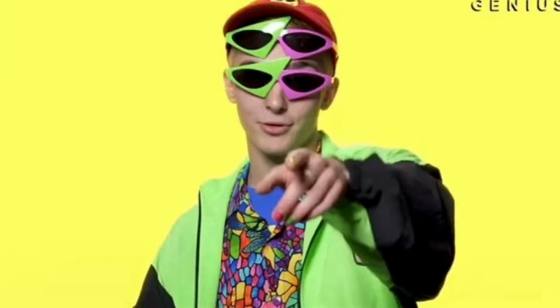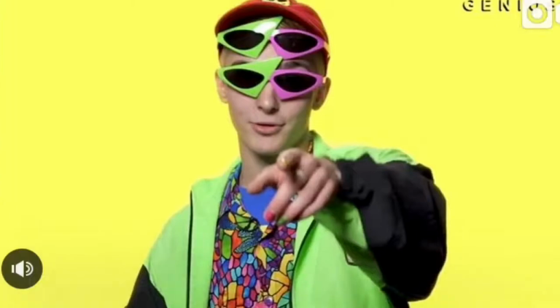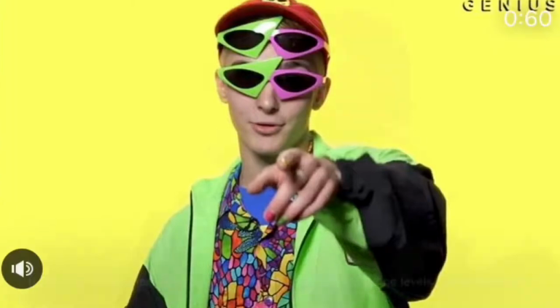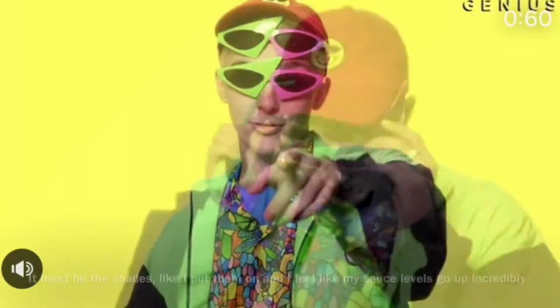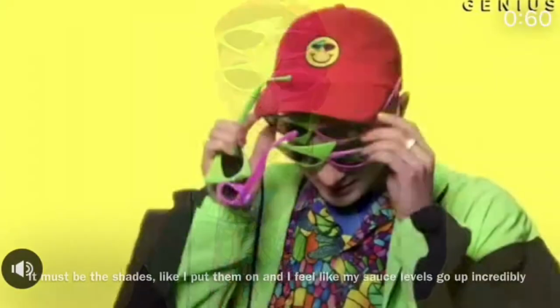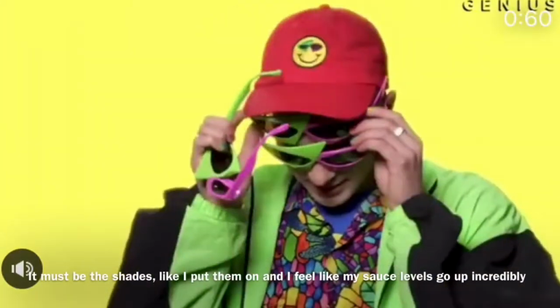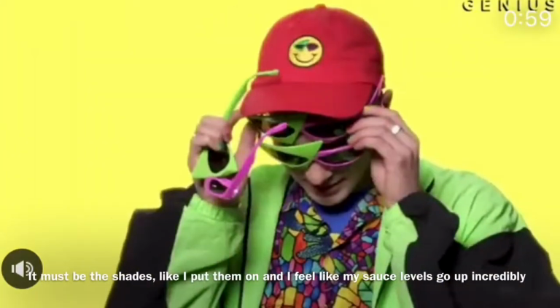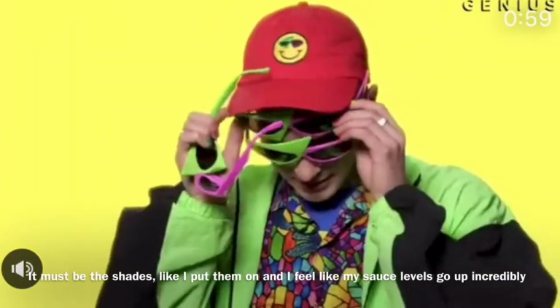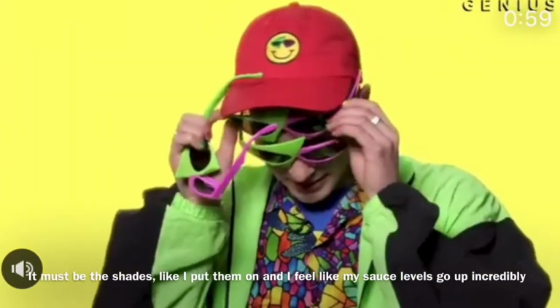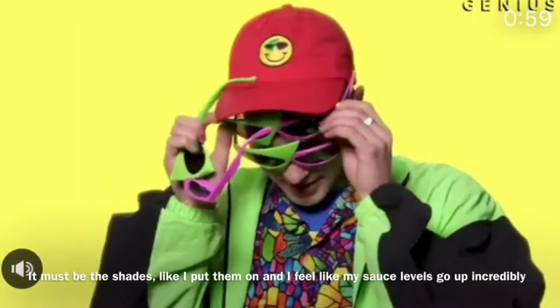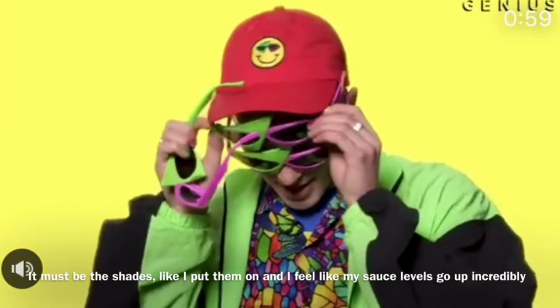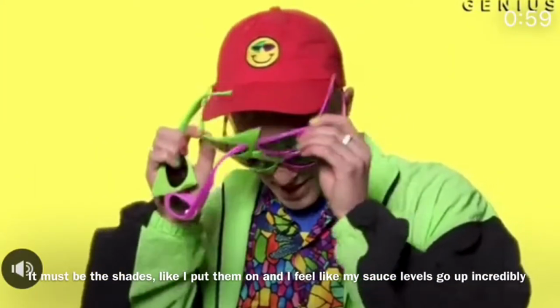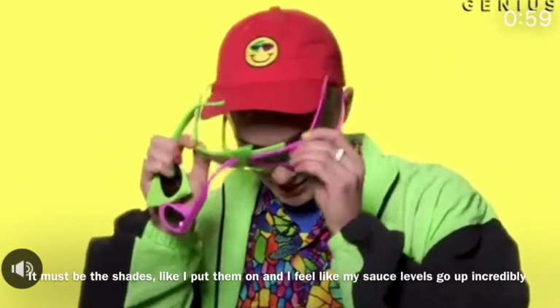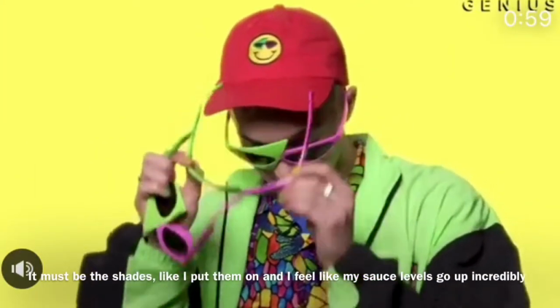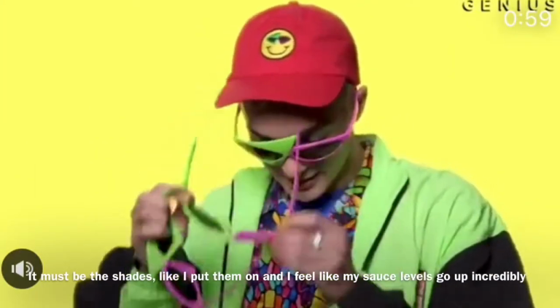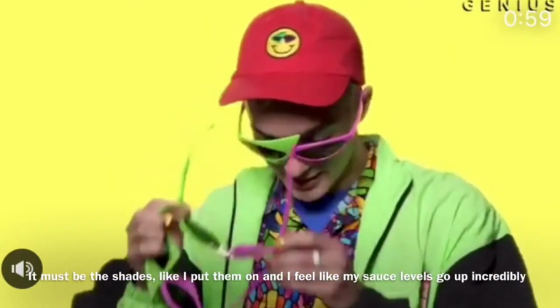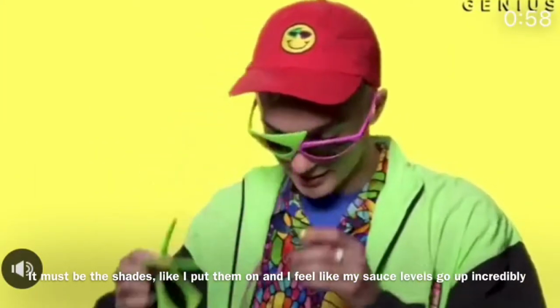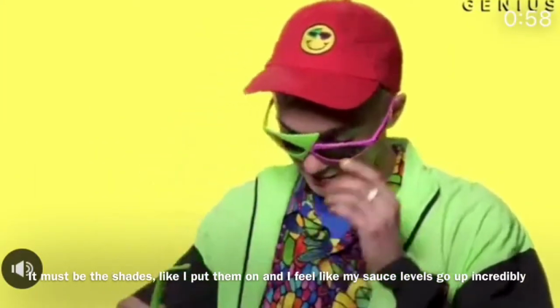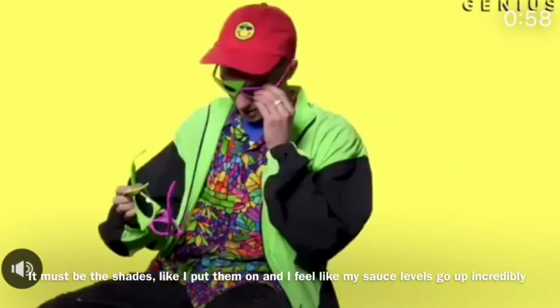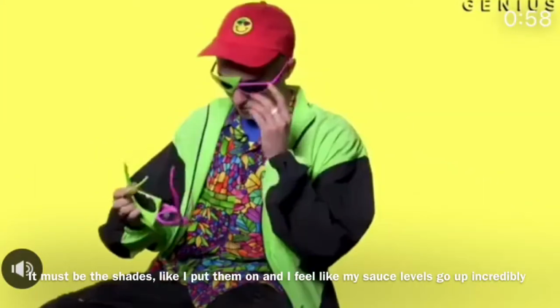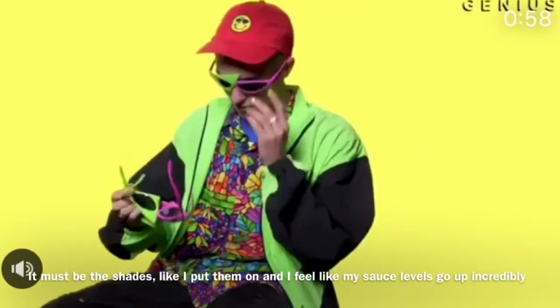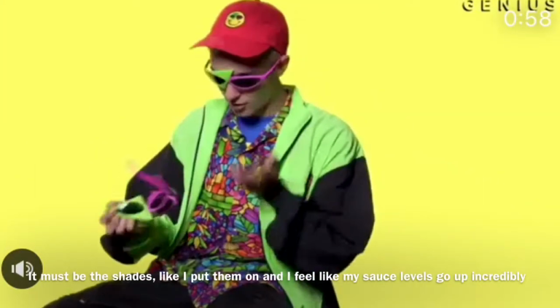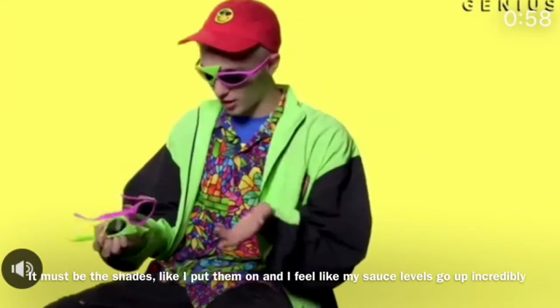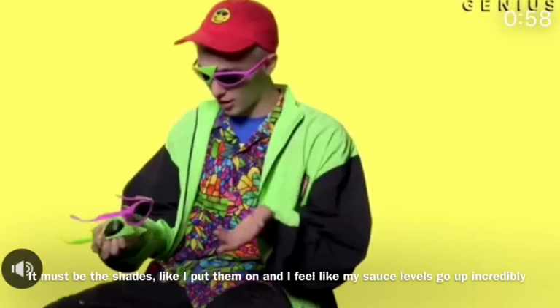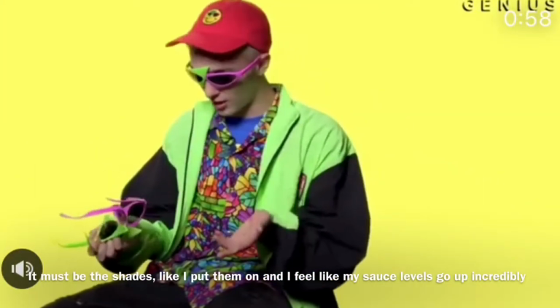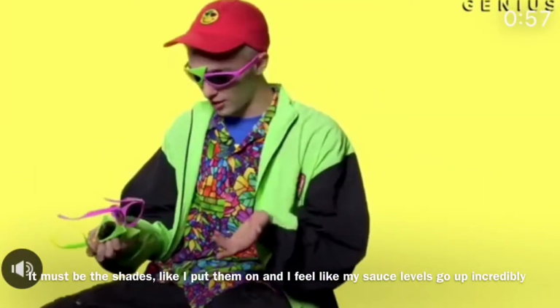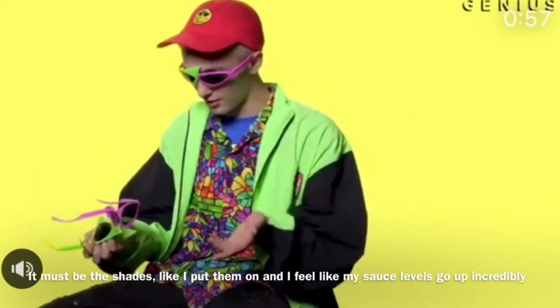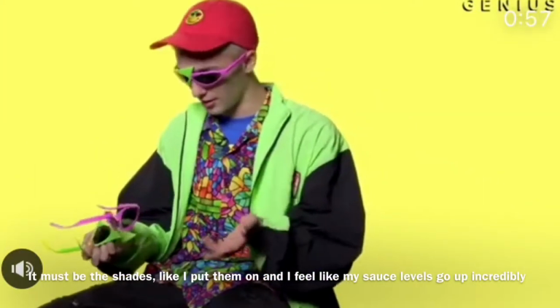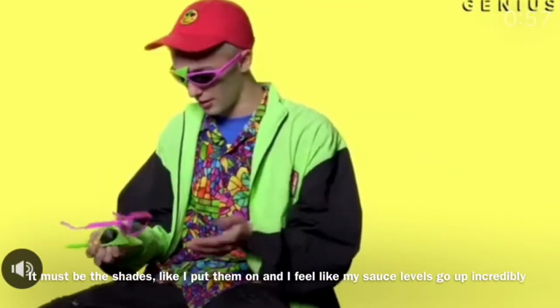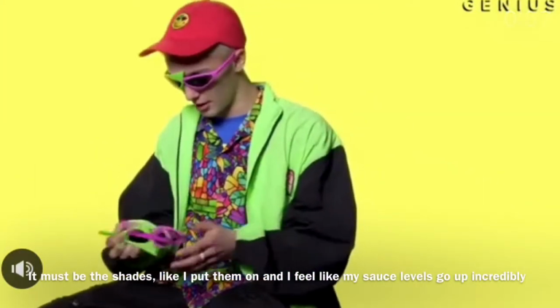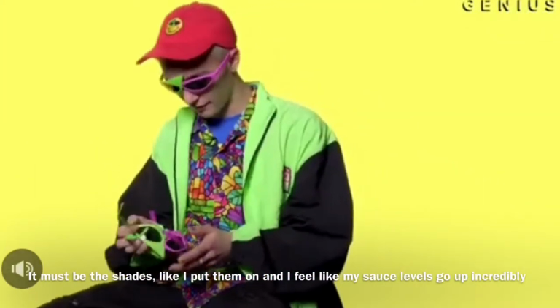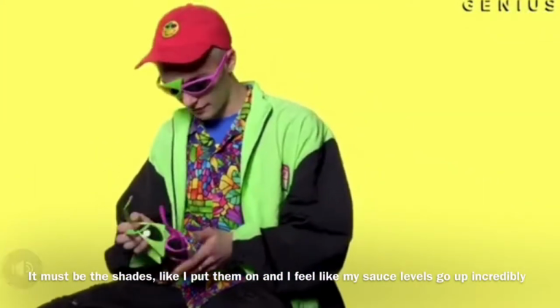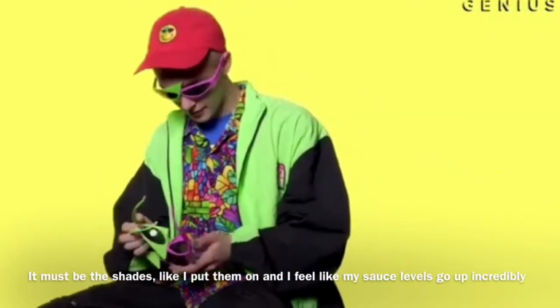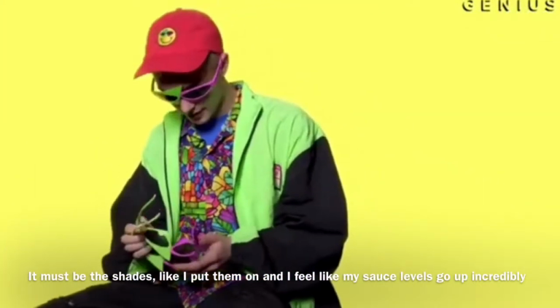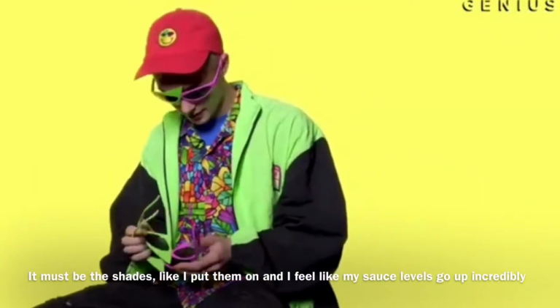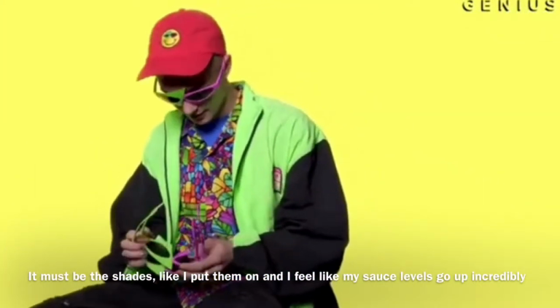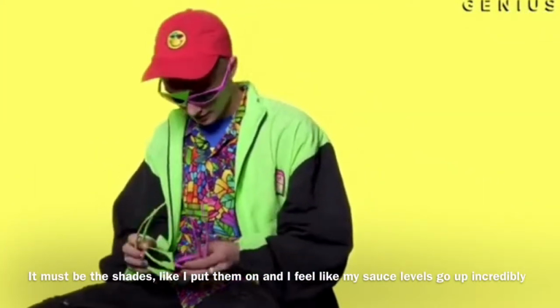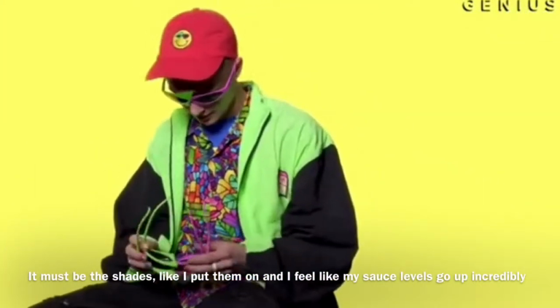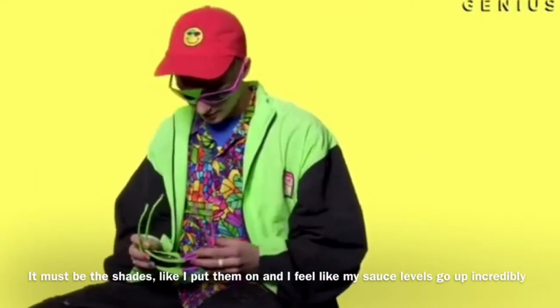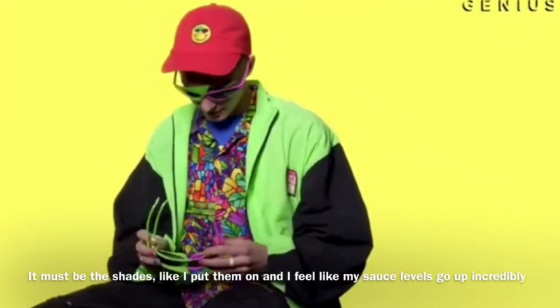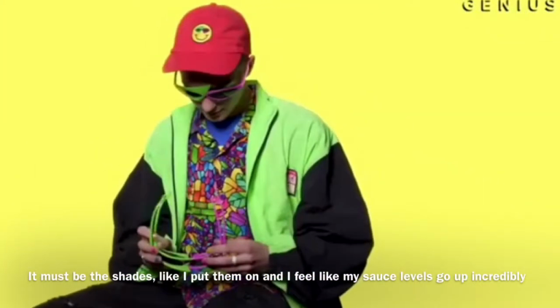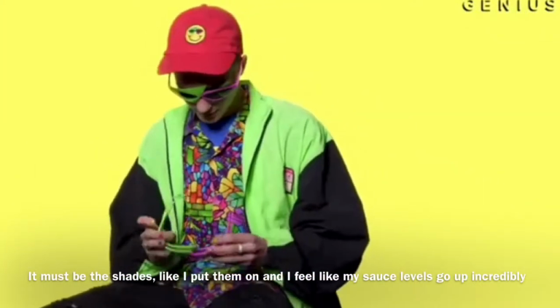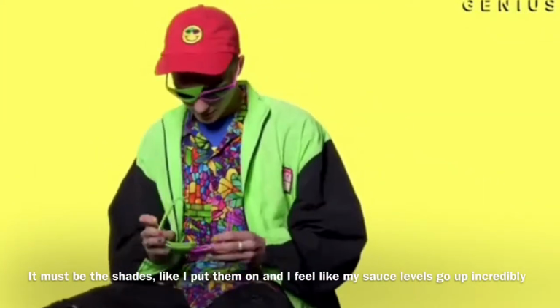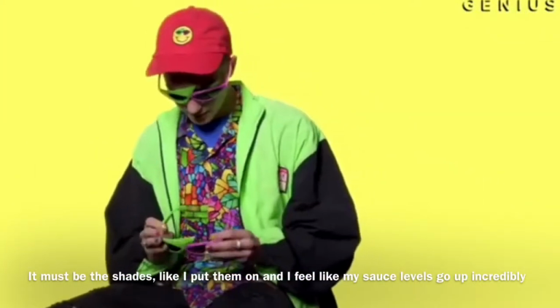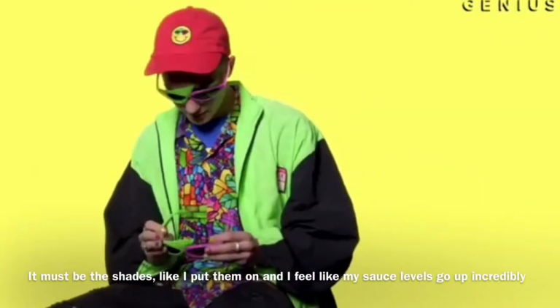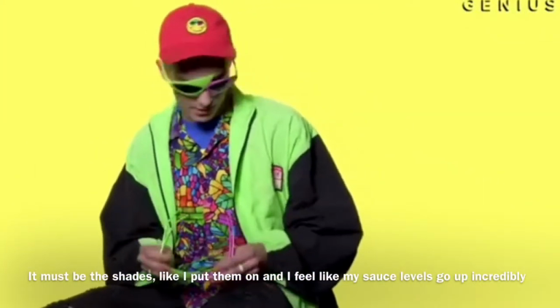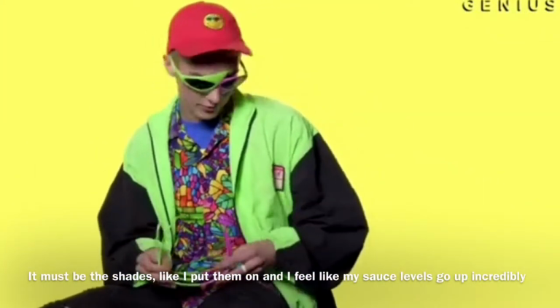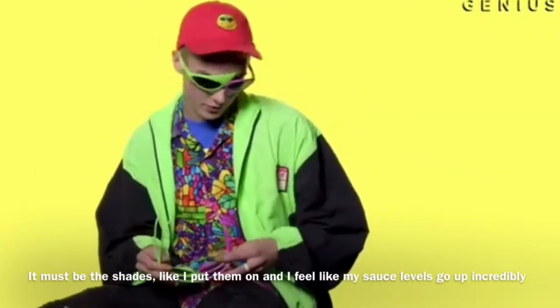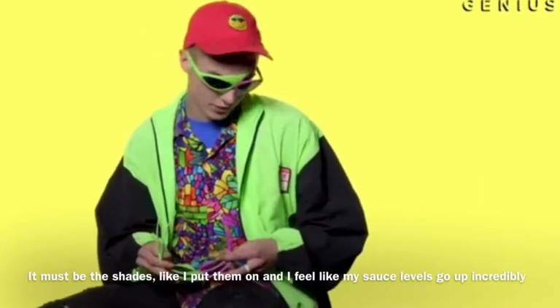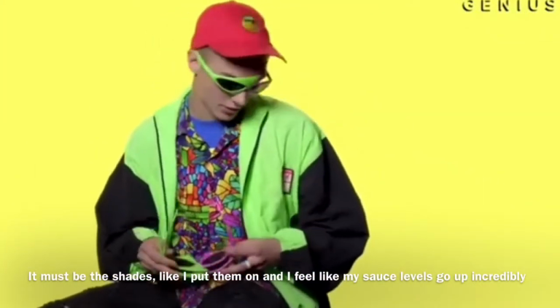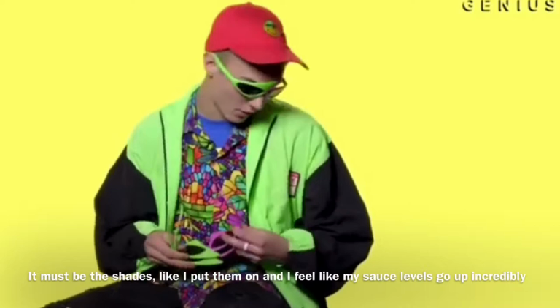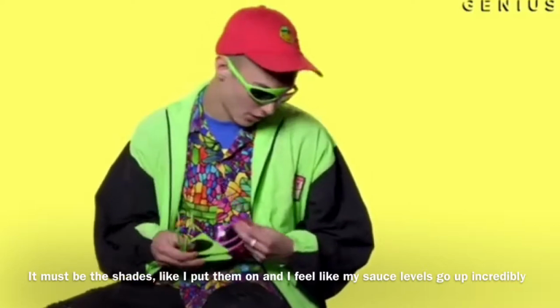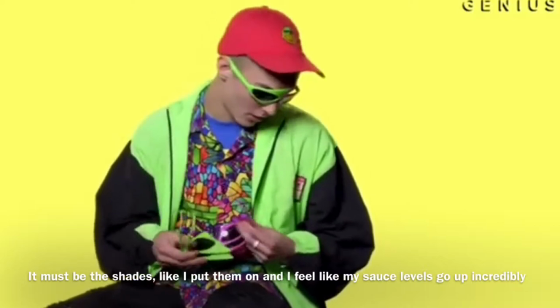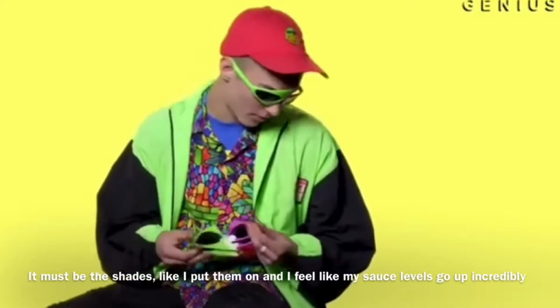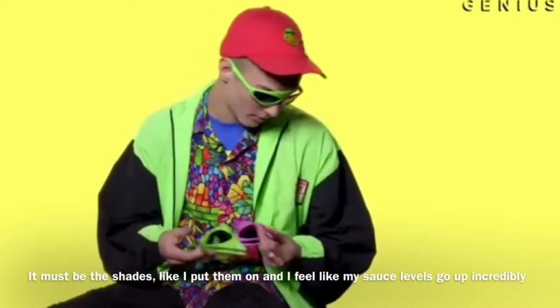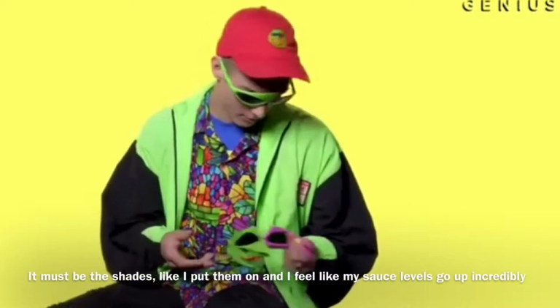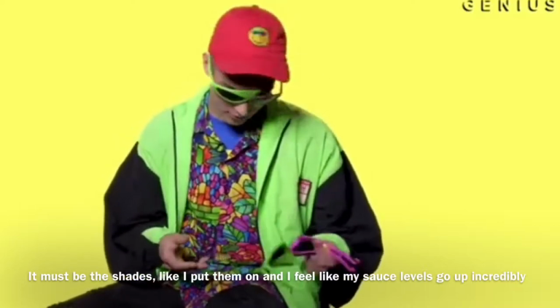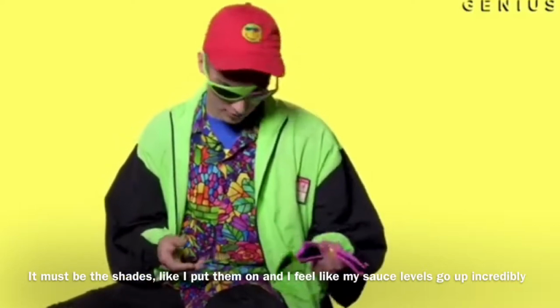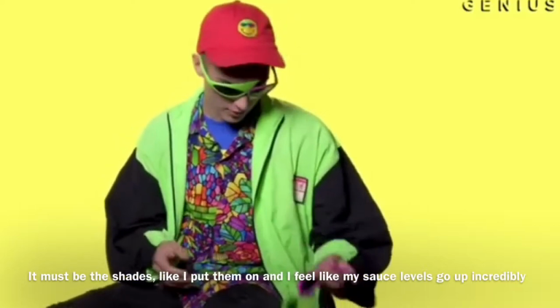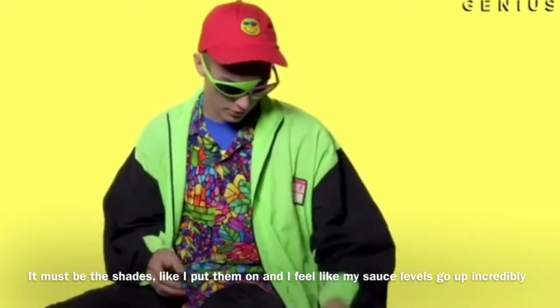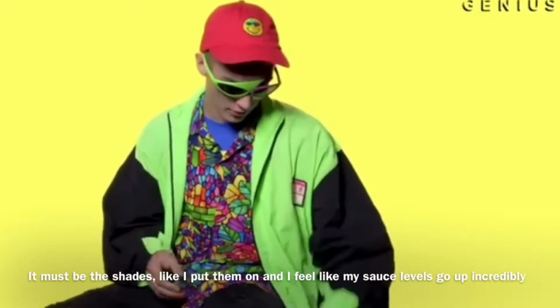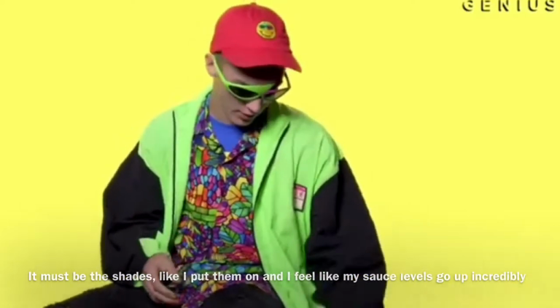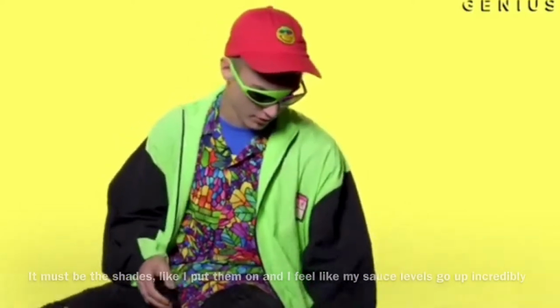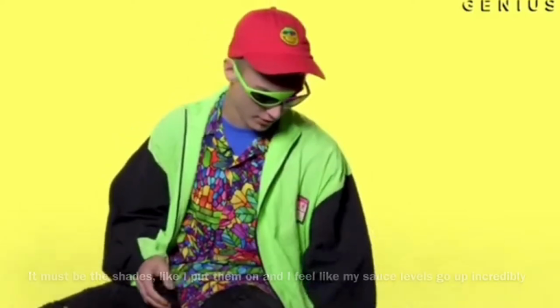Honestly, the shades — I put them on and I feel like my sauce levels just go up incredibly.